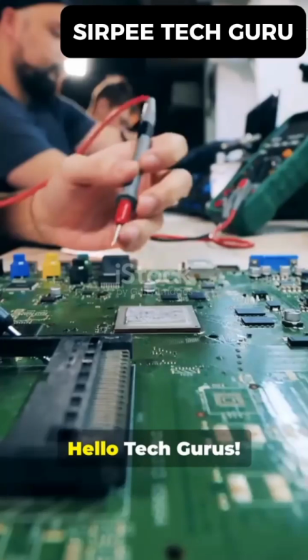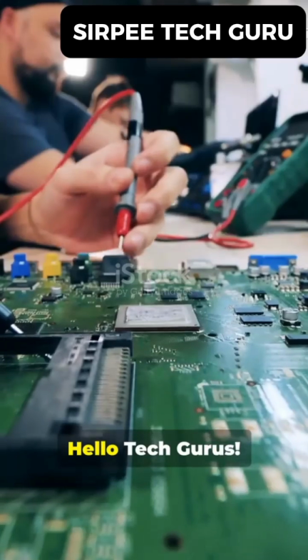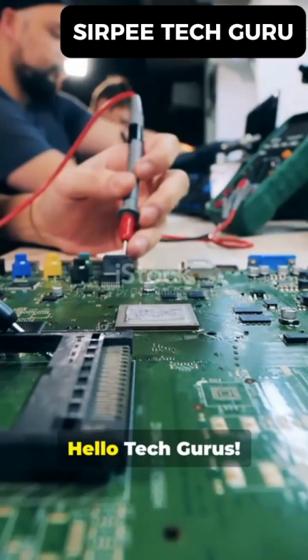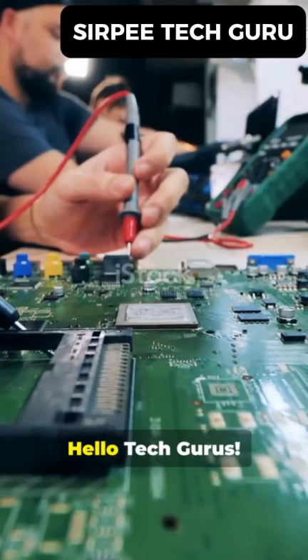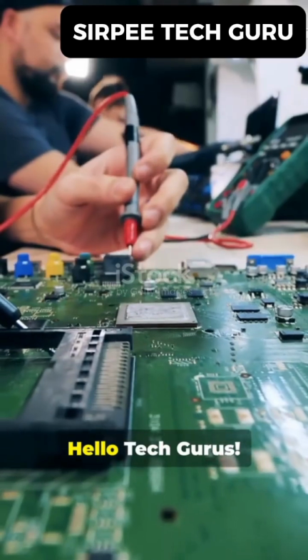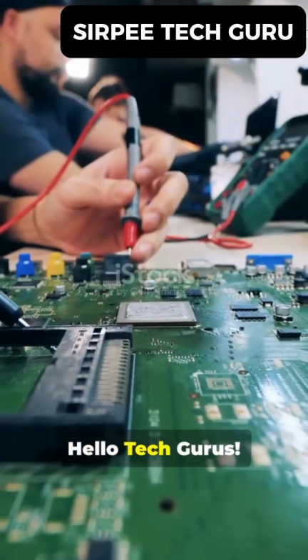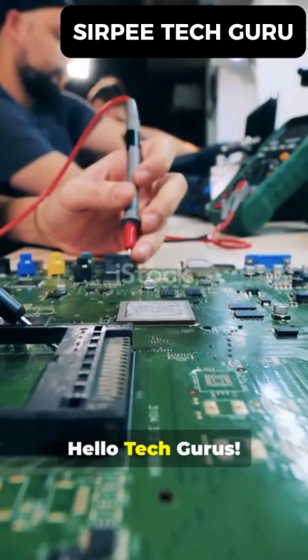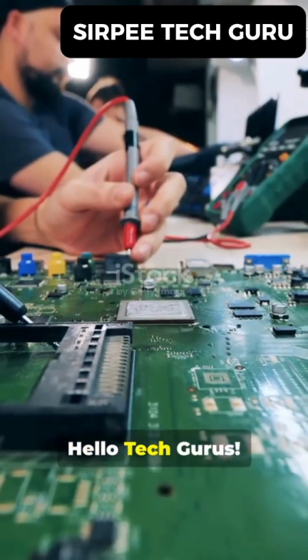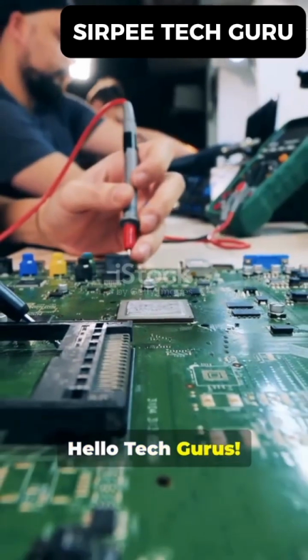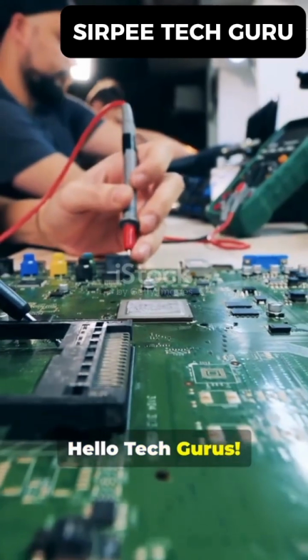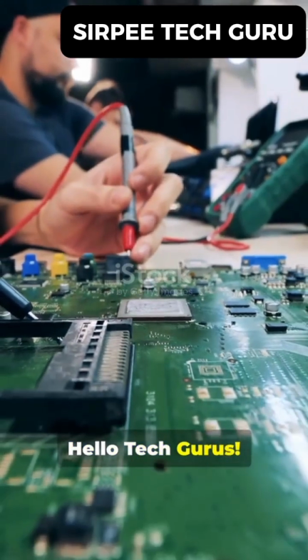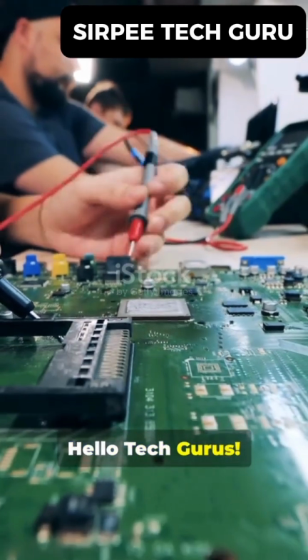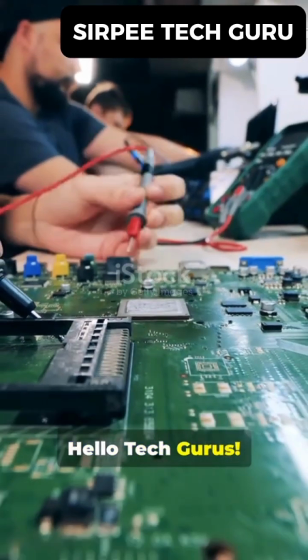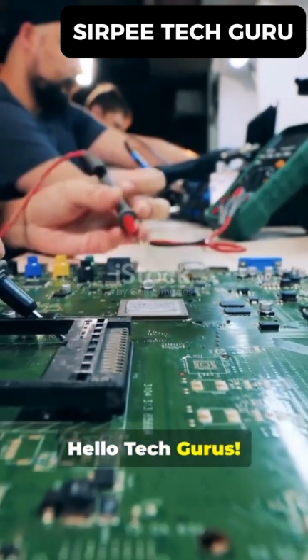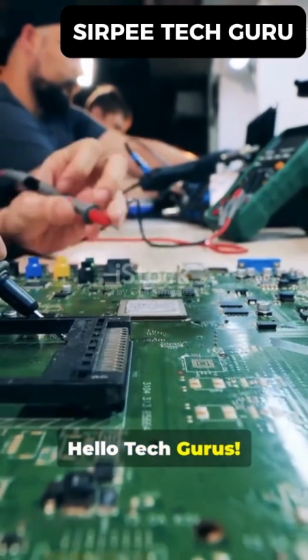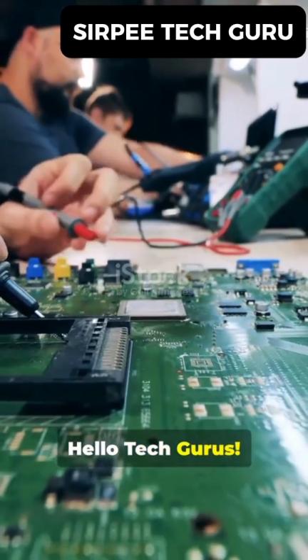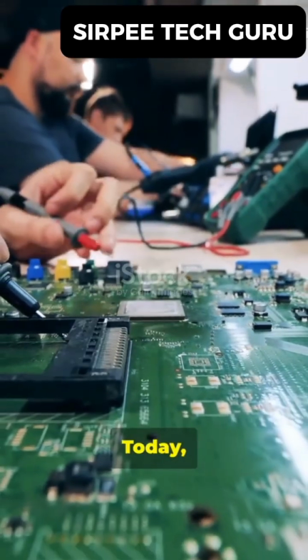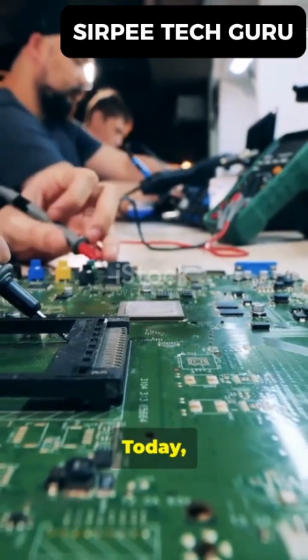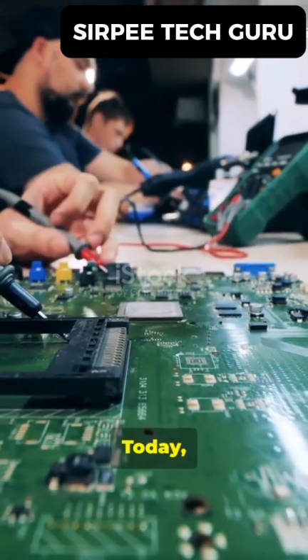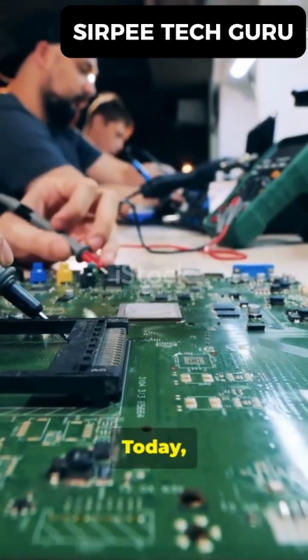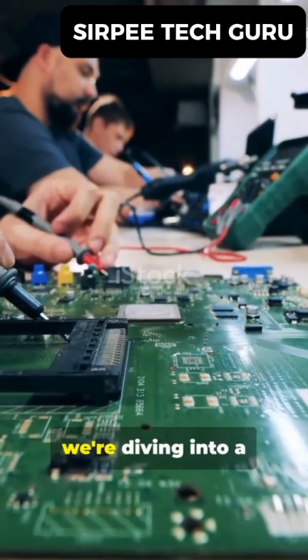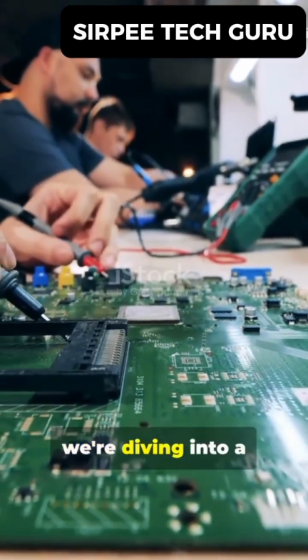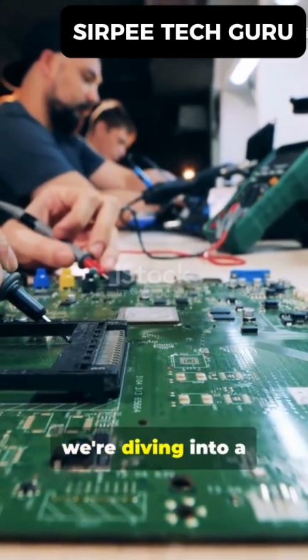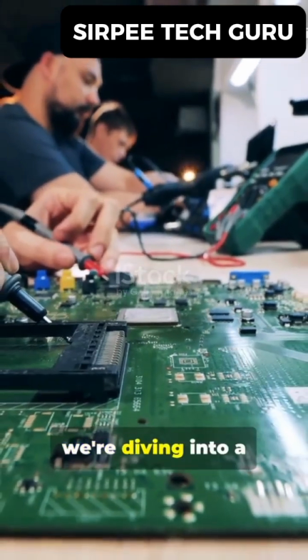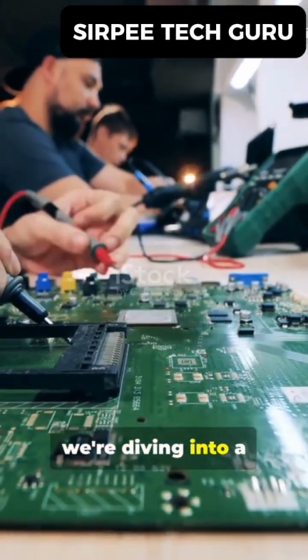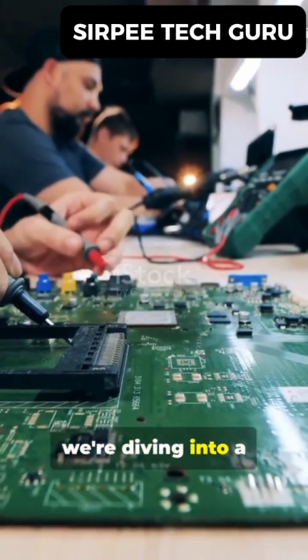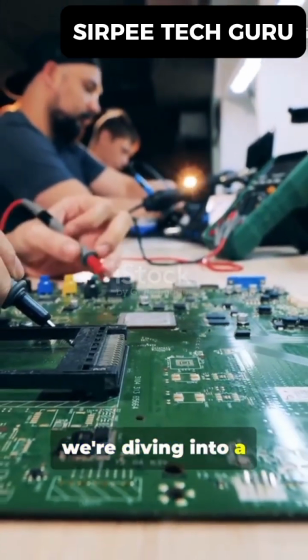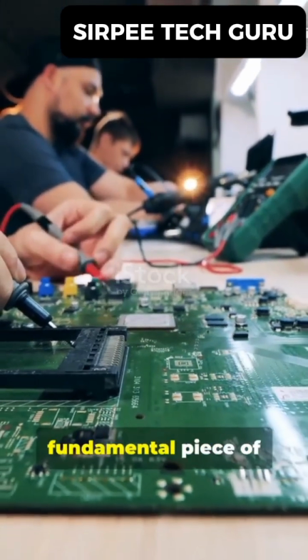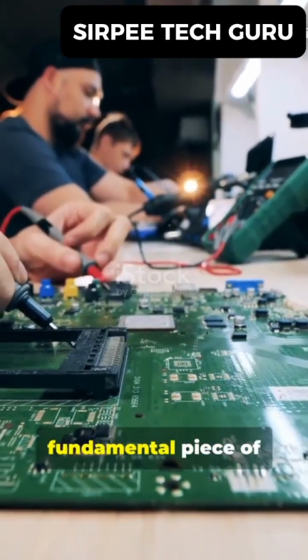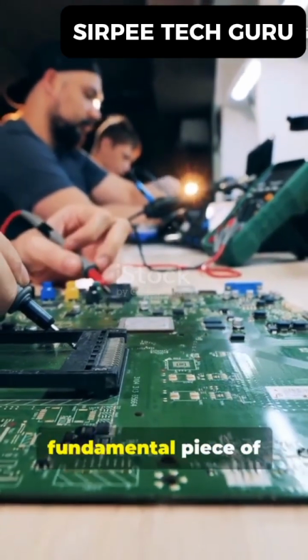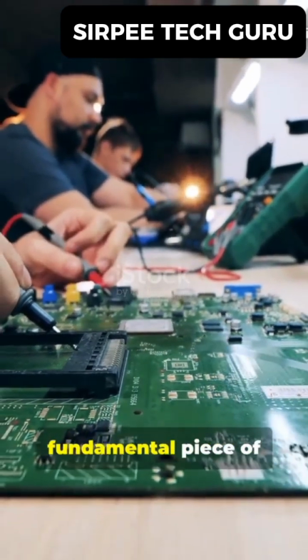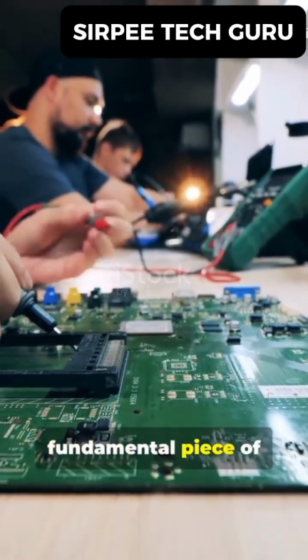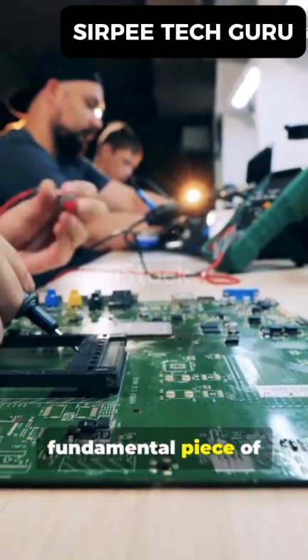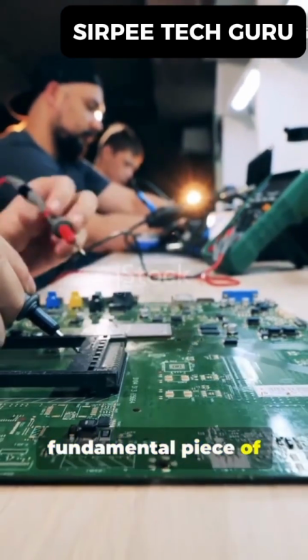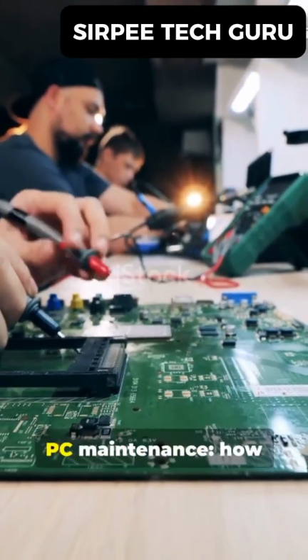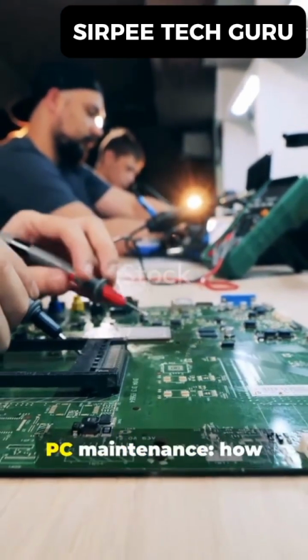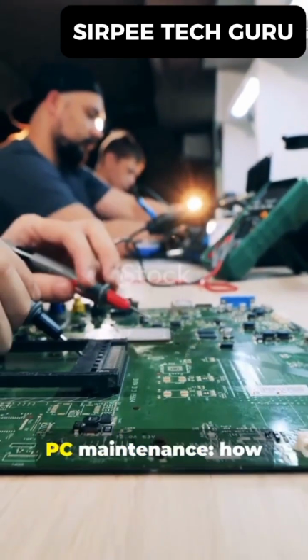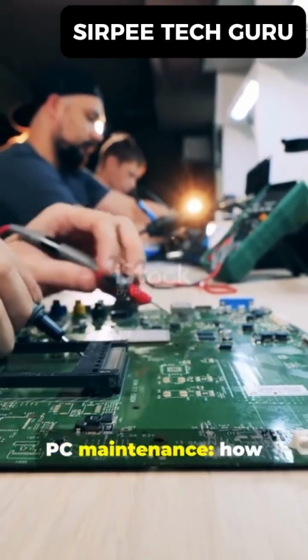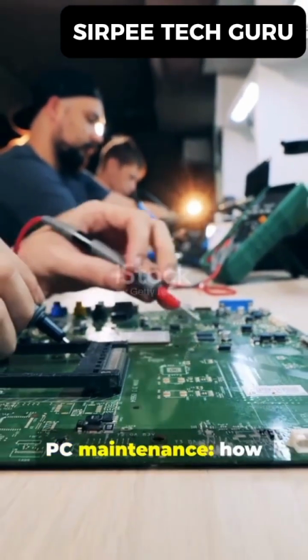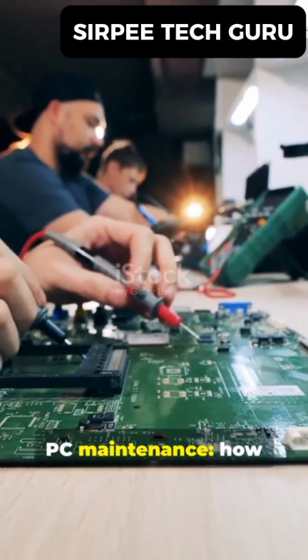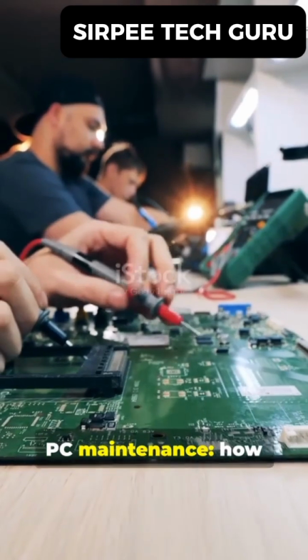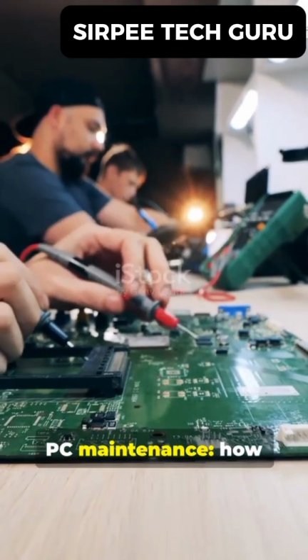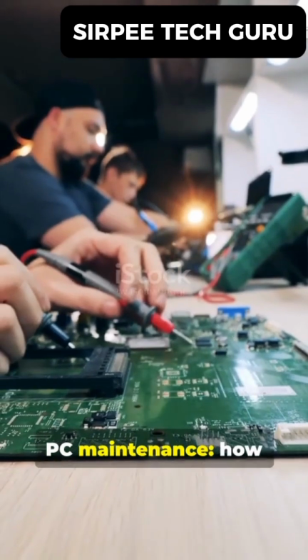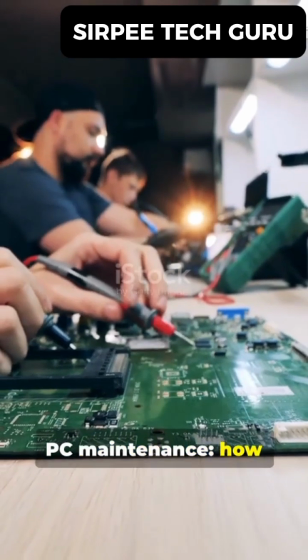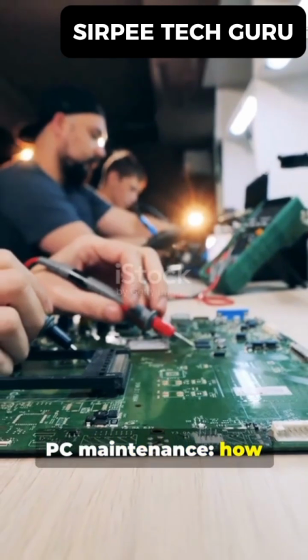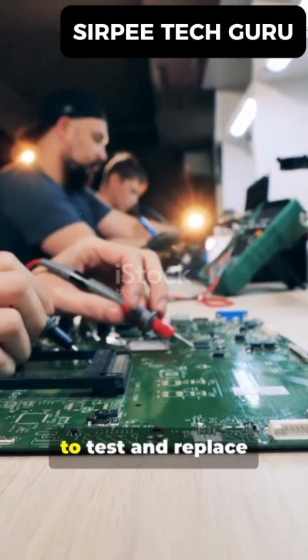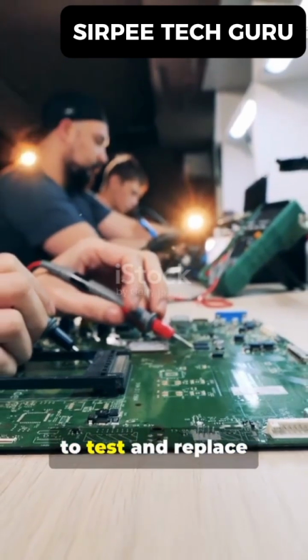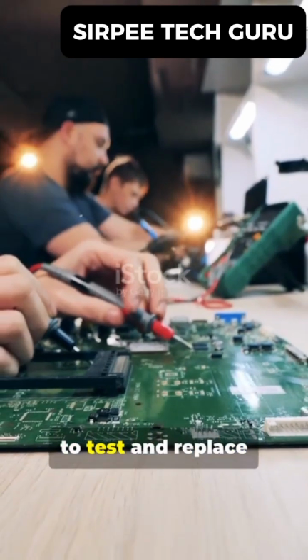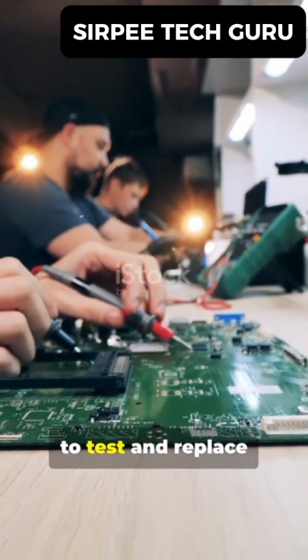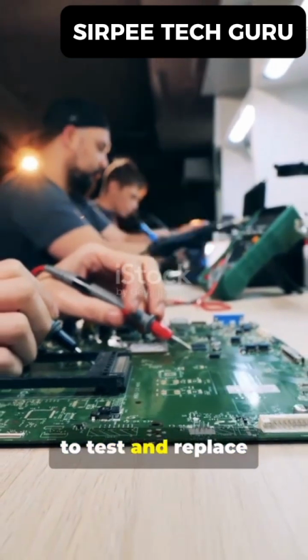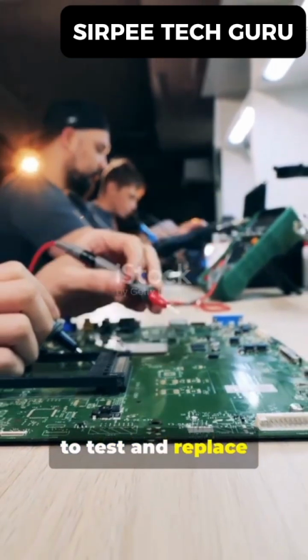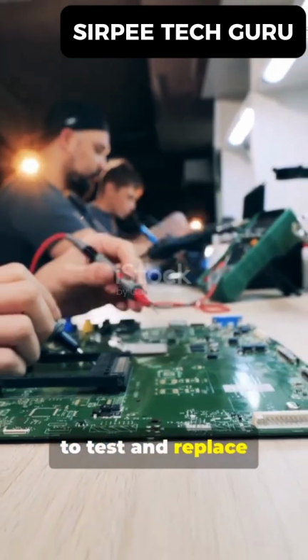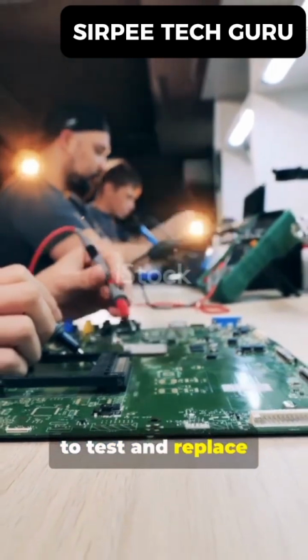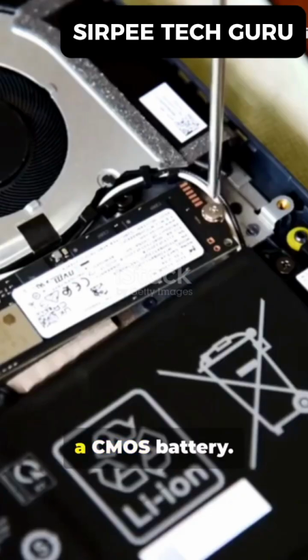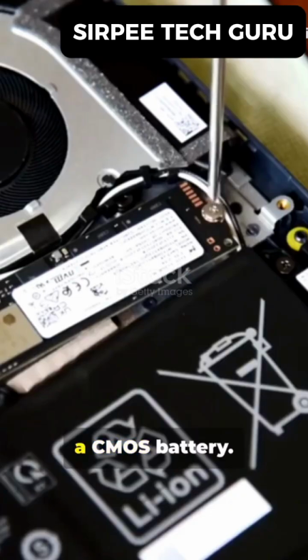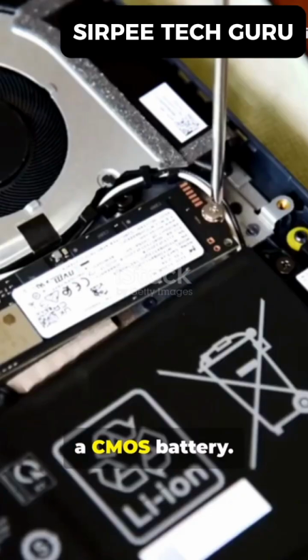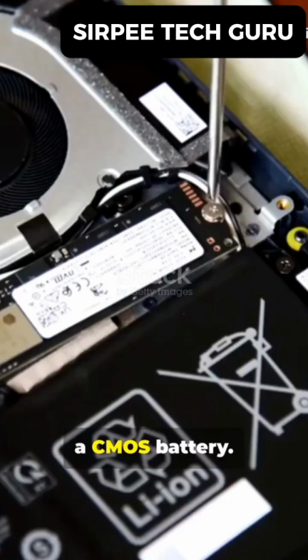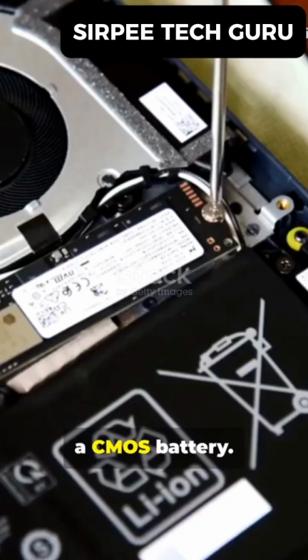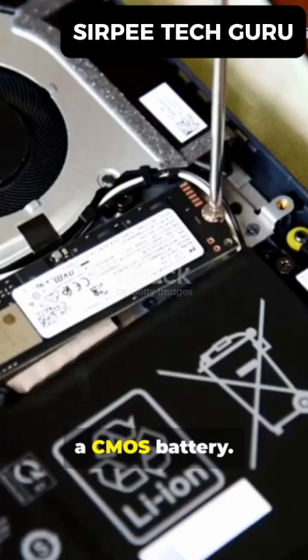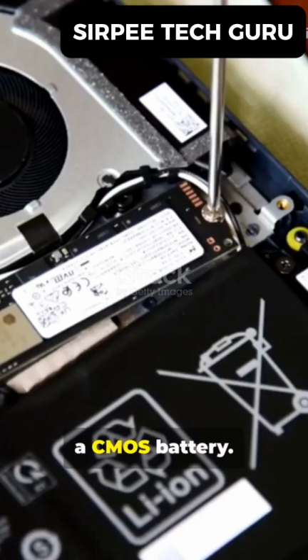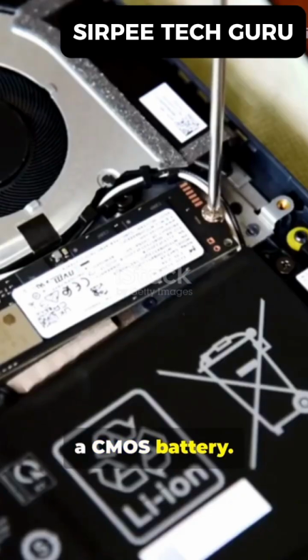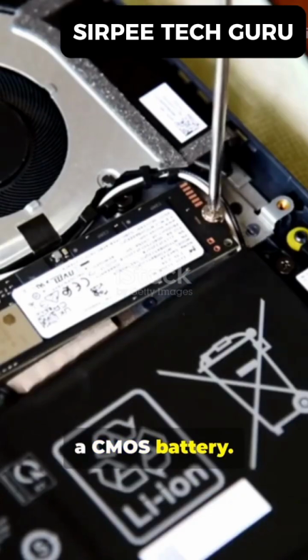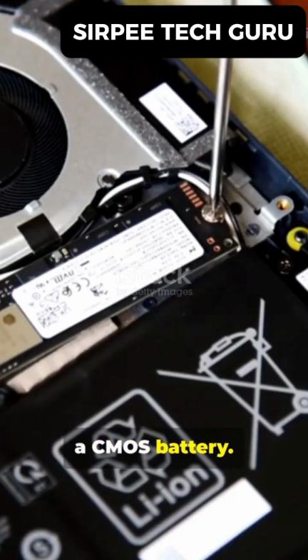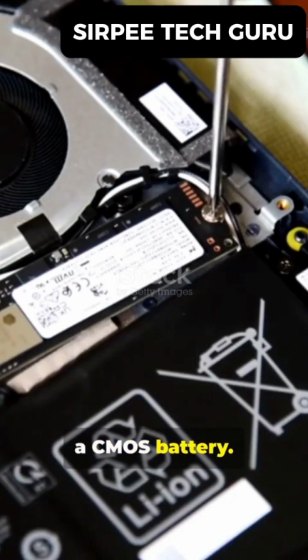Hello, Tech Gurus! Today, we're diving into a fundamental piece of PC maintenance: how to test and replace a CMOS battery.